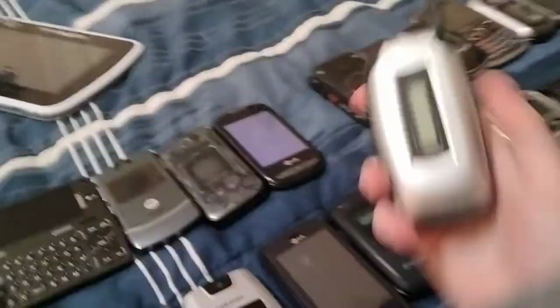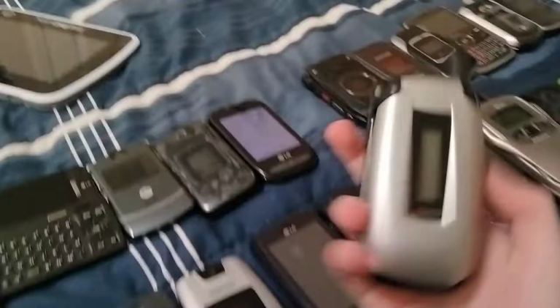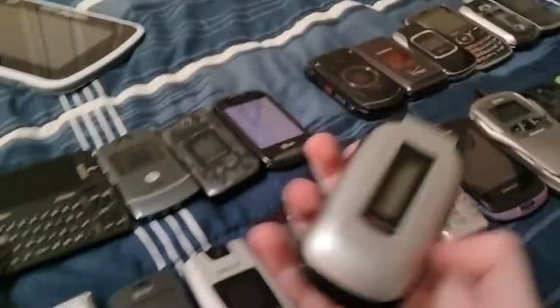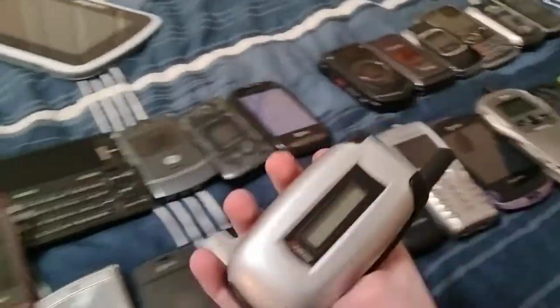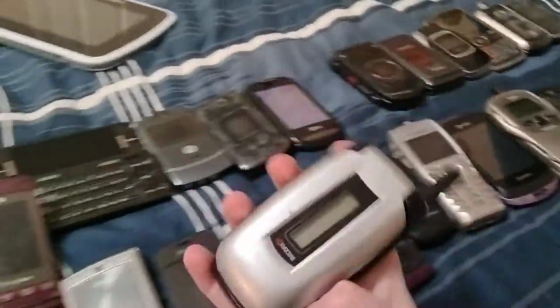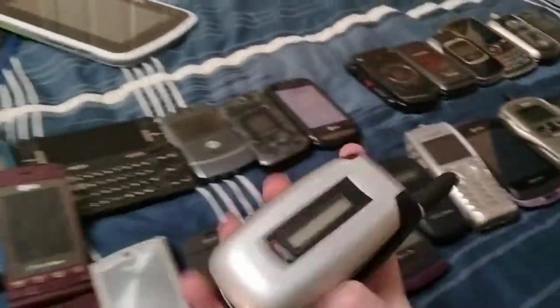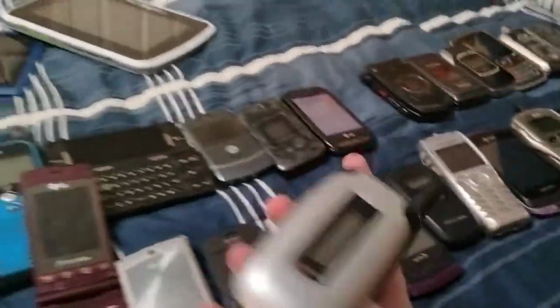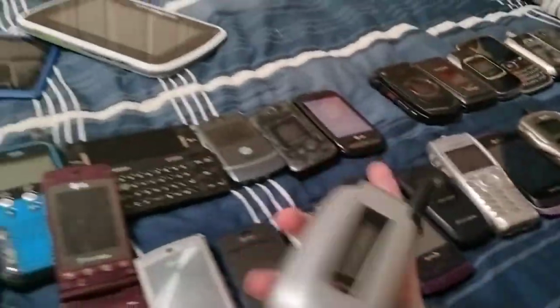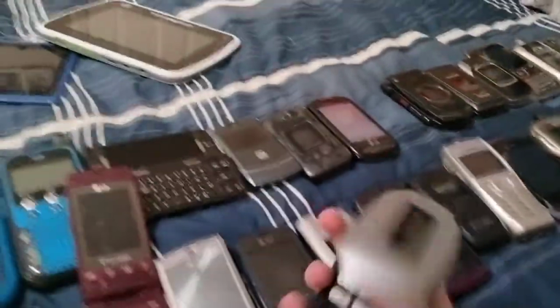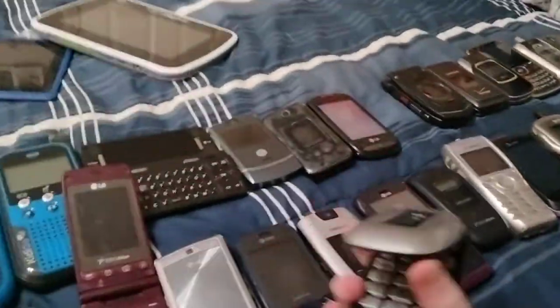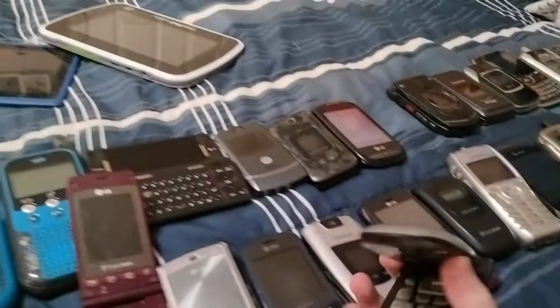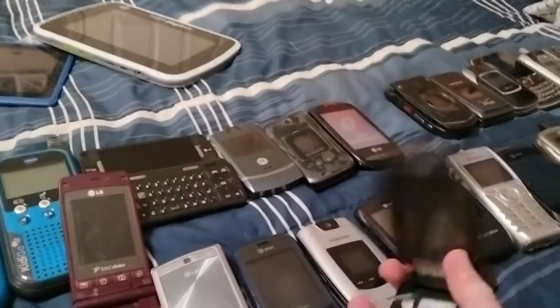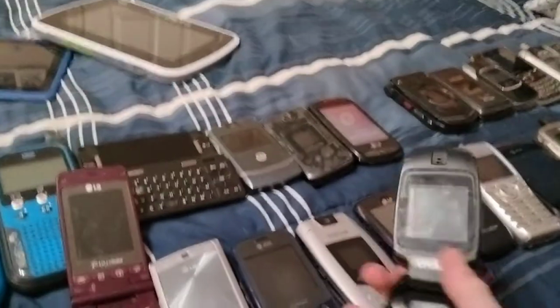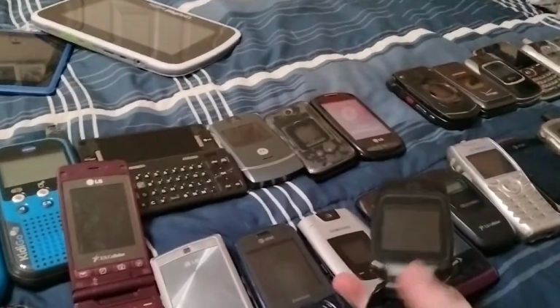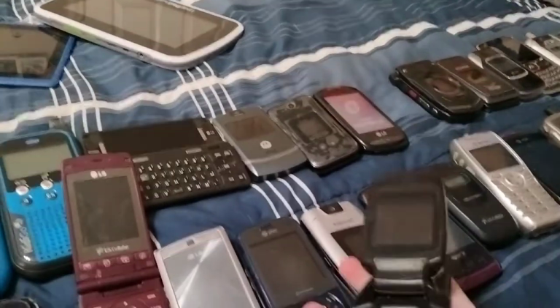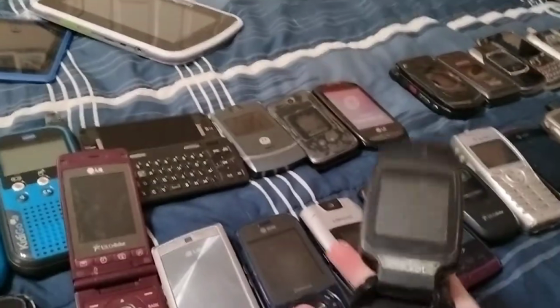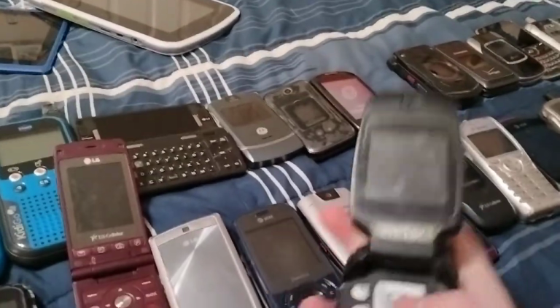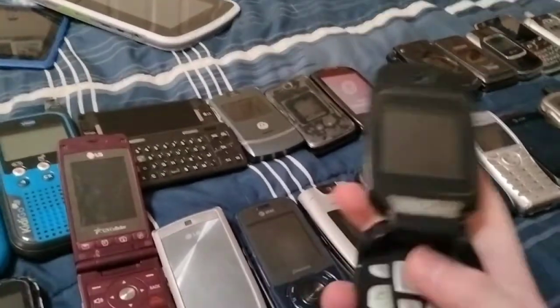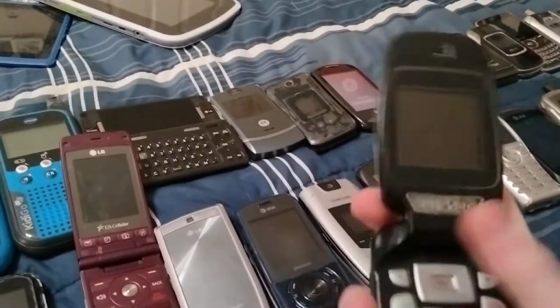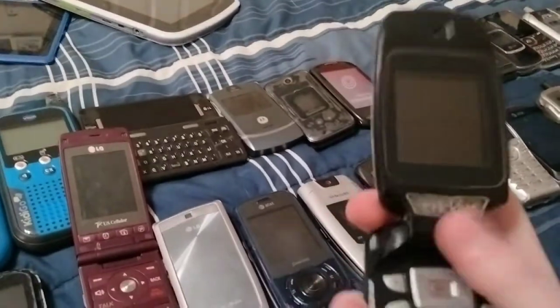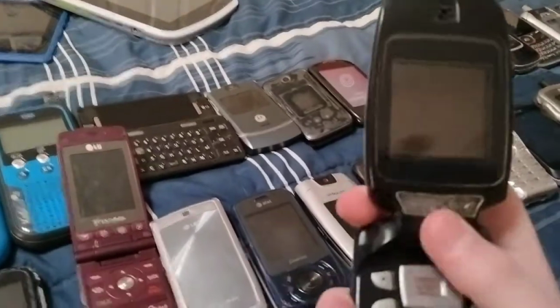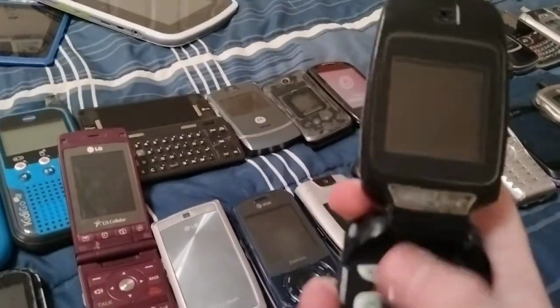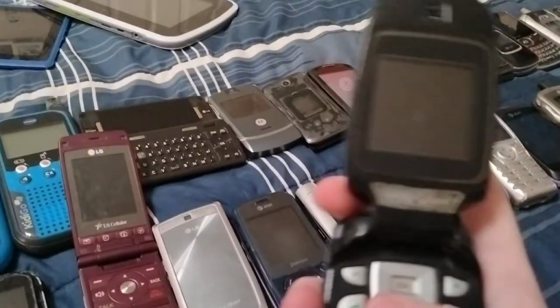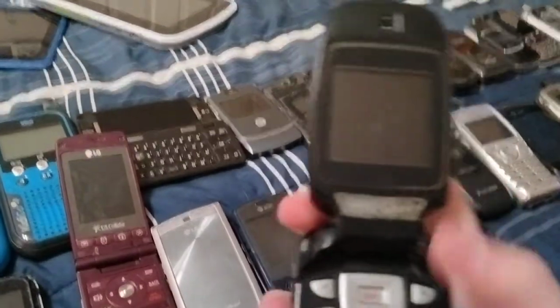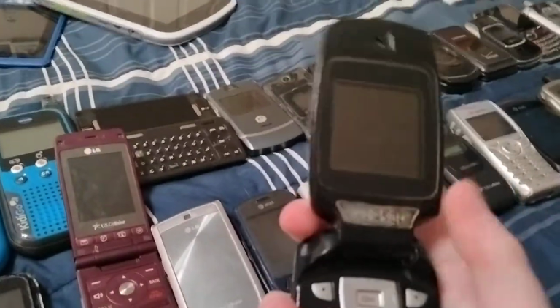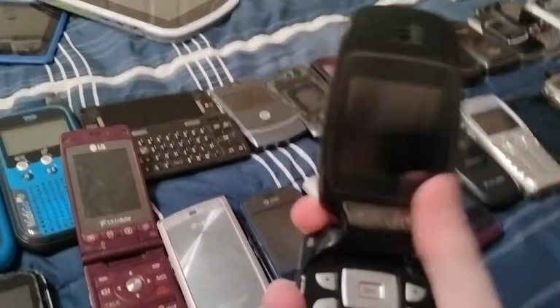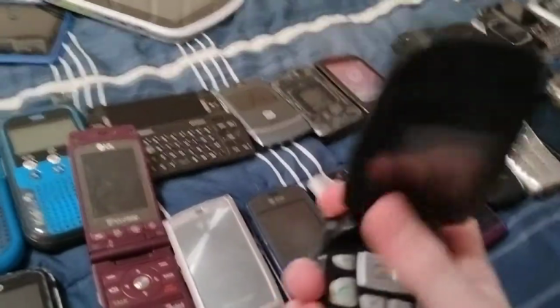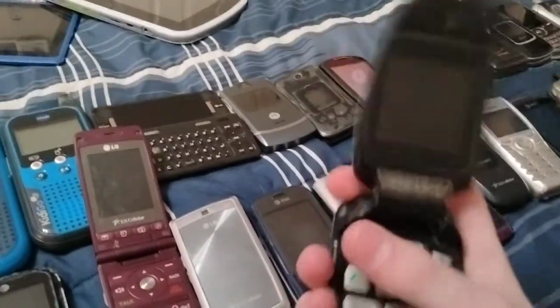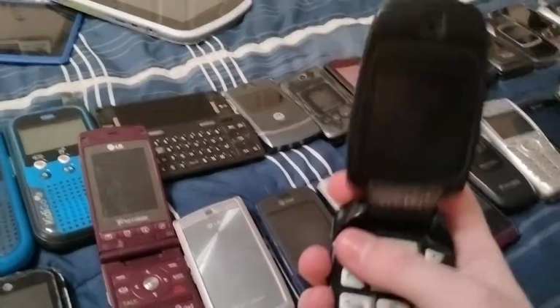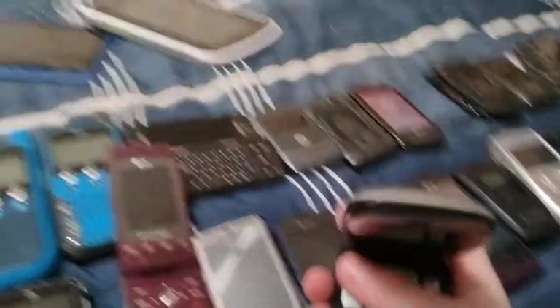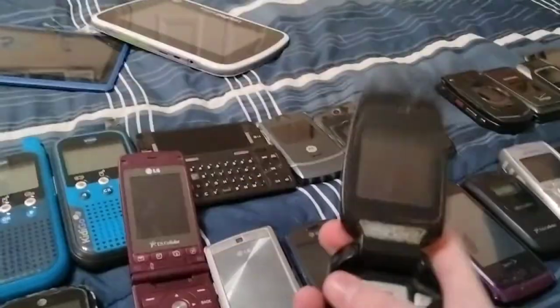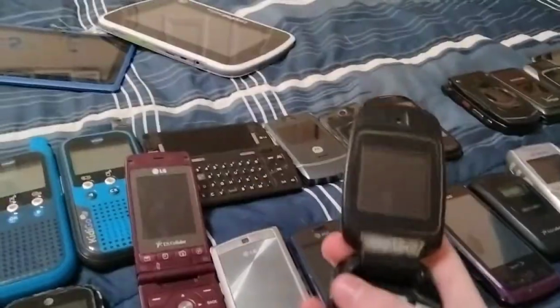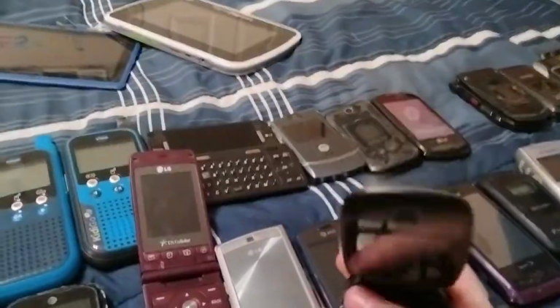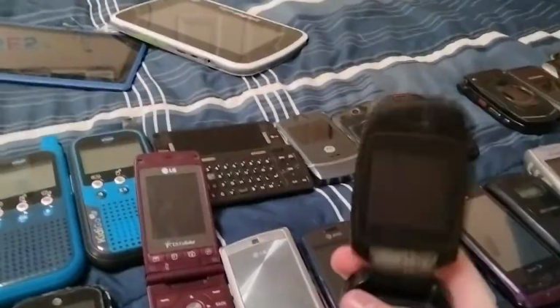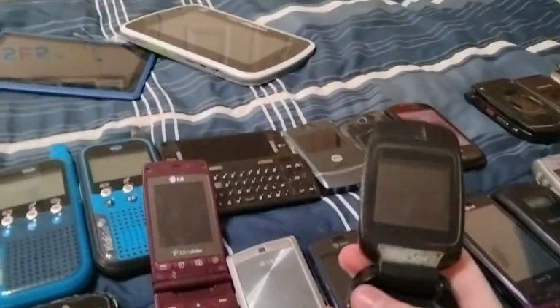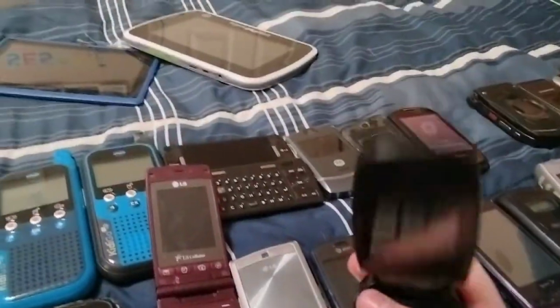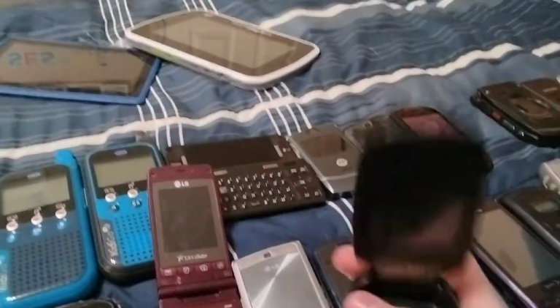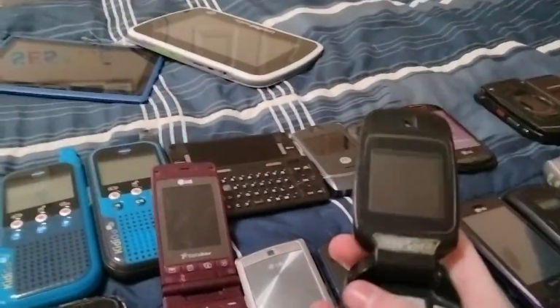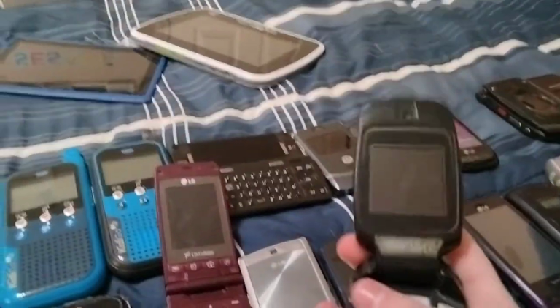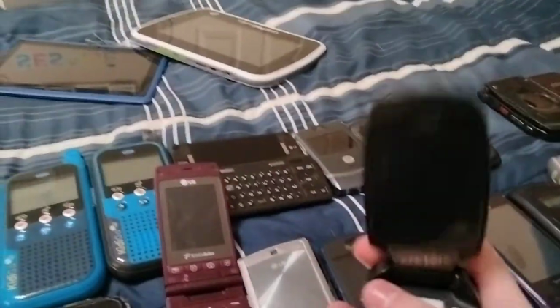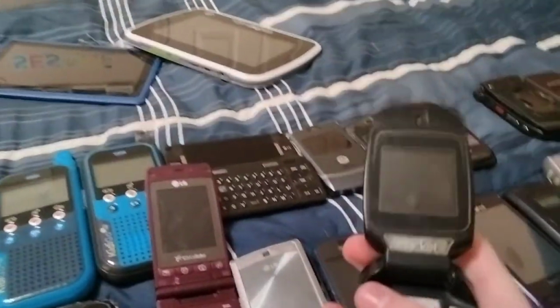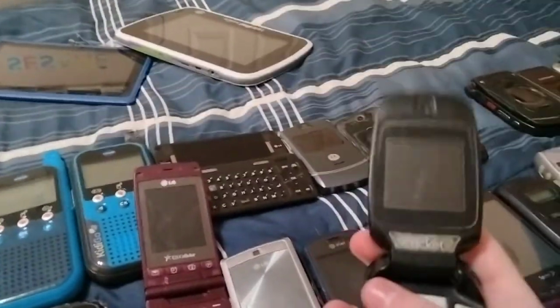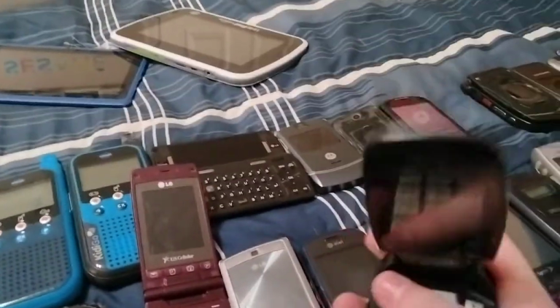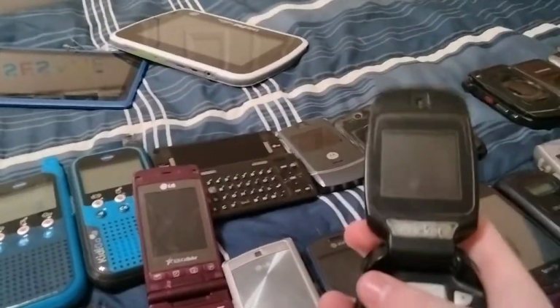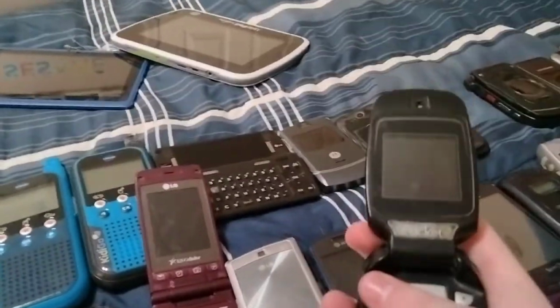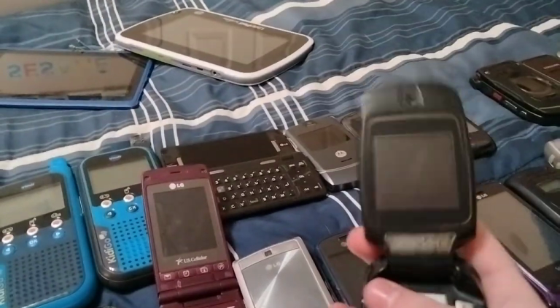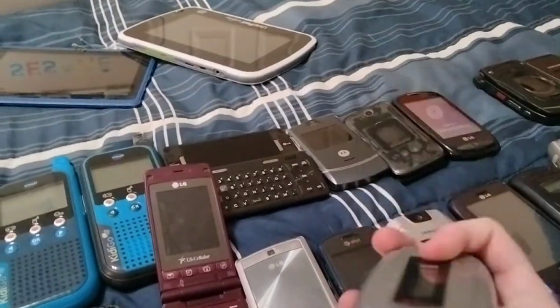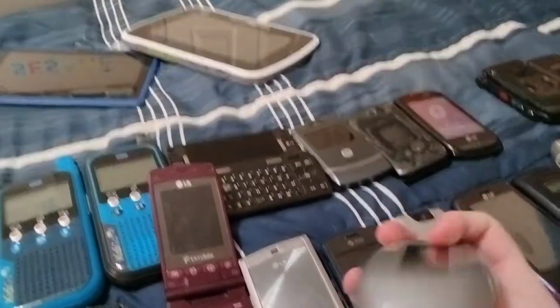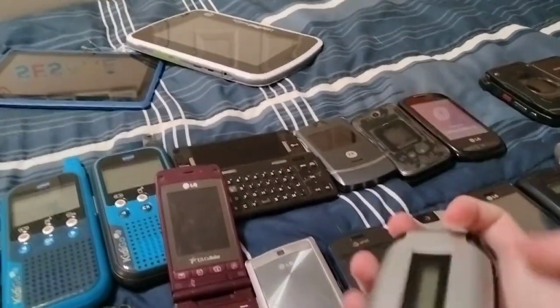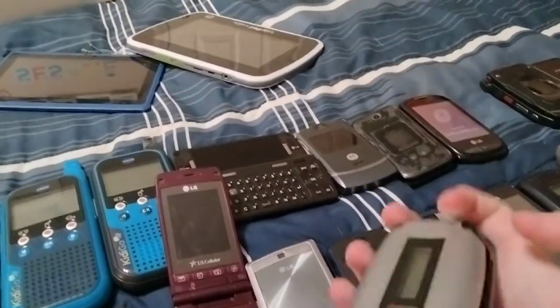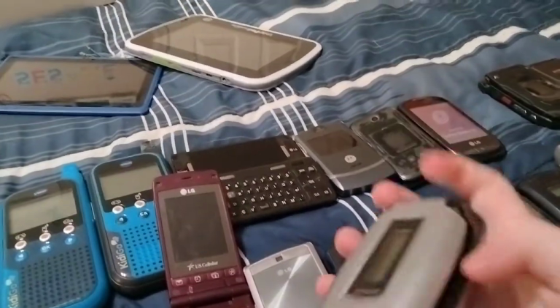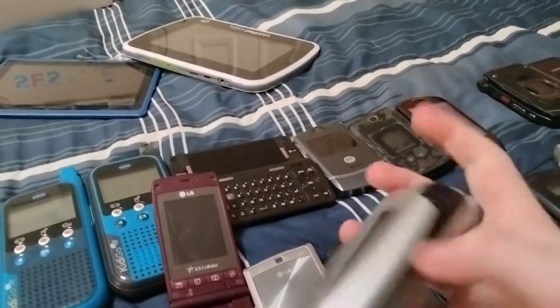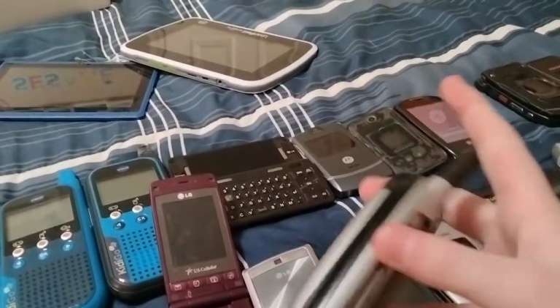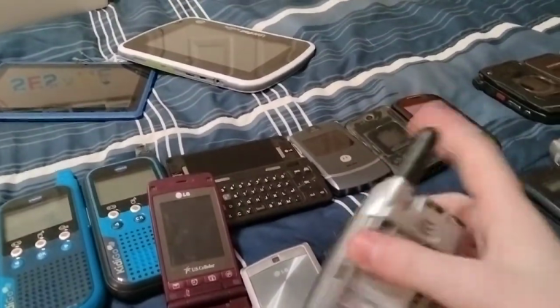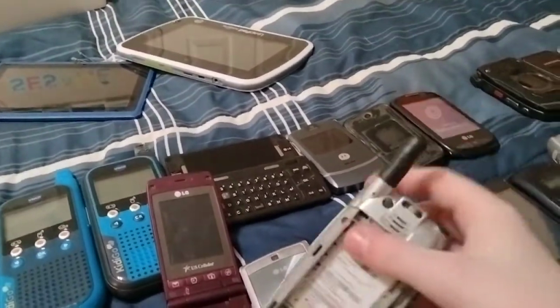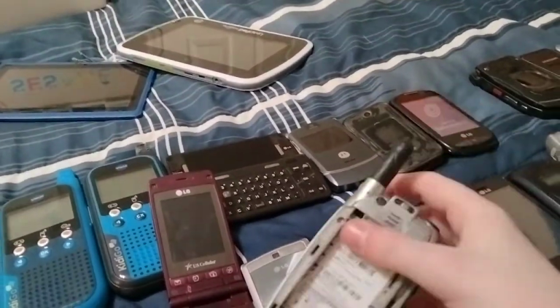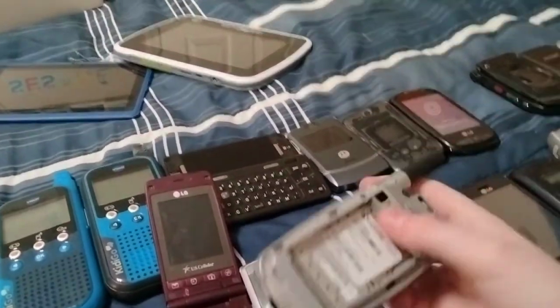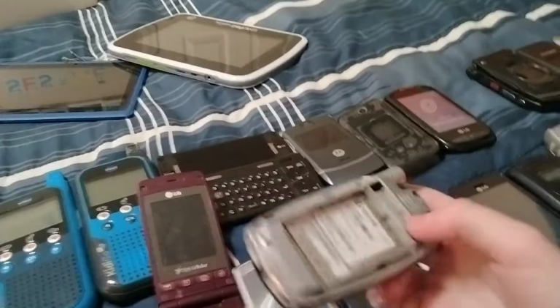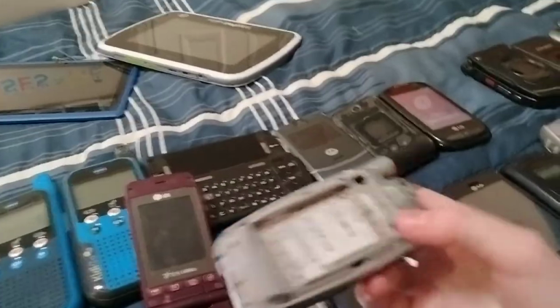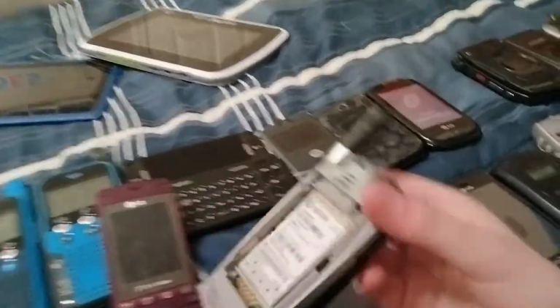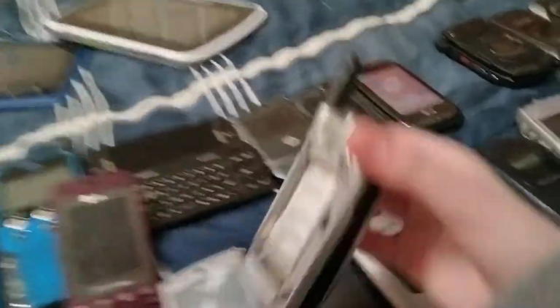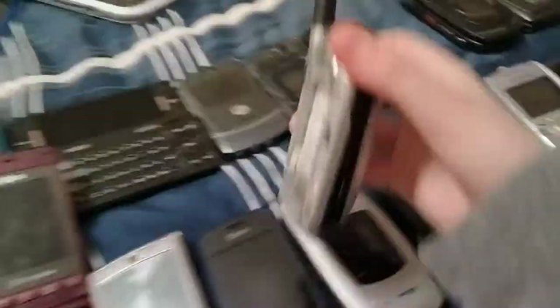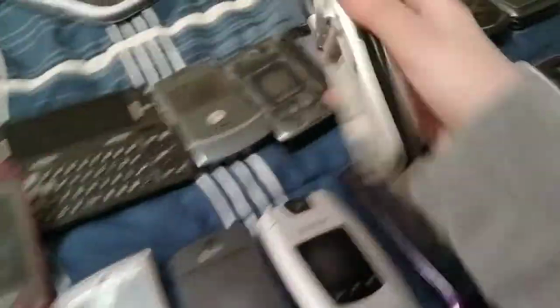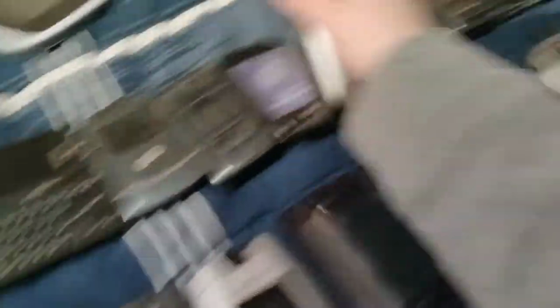Here's a Kyocera KX9 on Cricket. This one — I don't know what it is but it's untested.